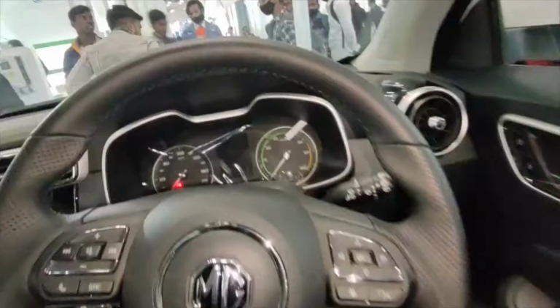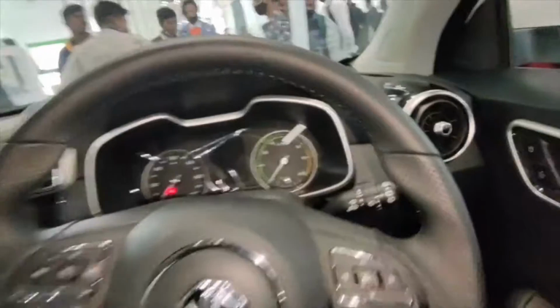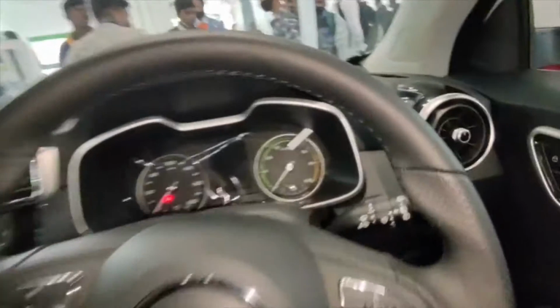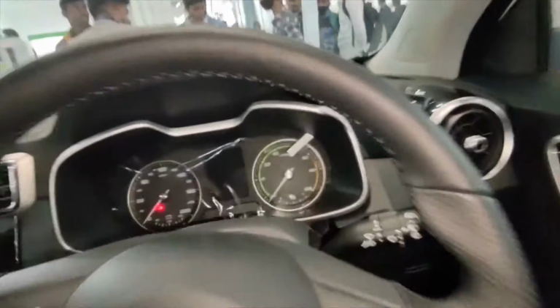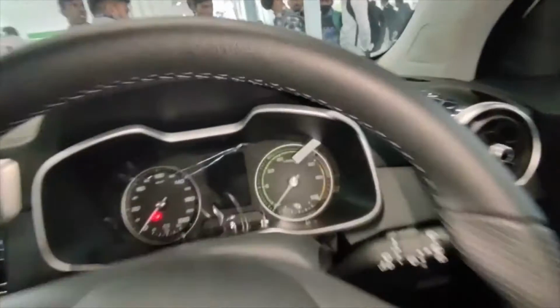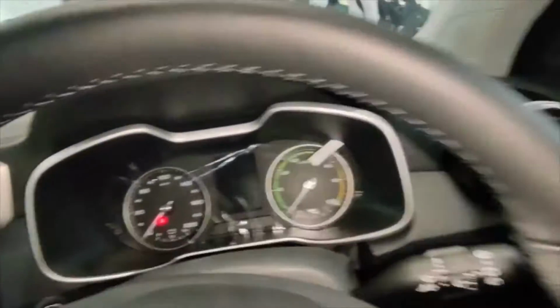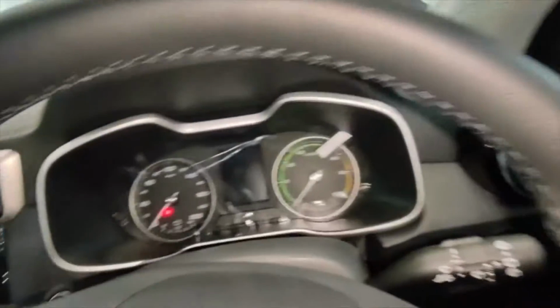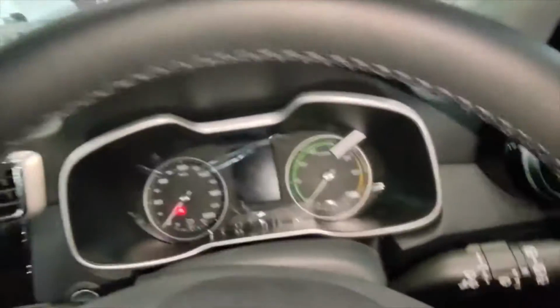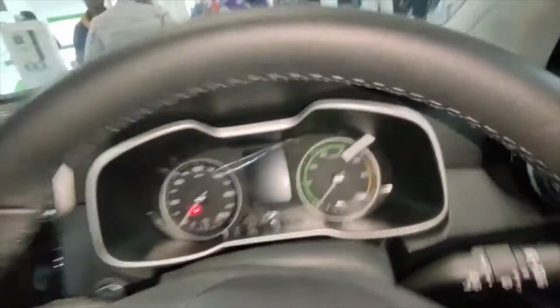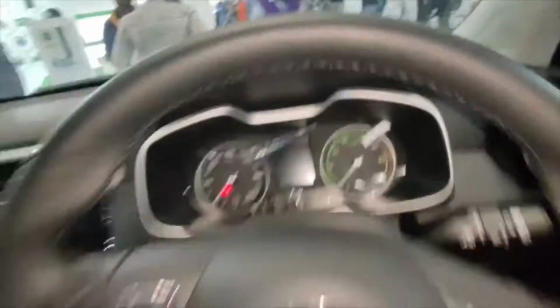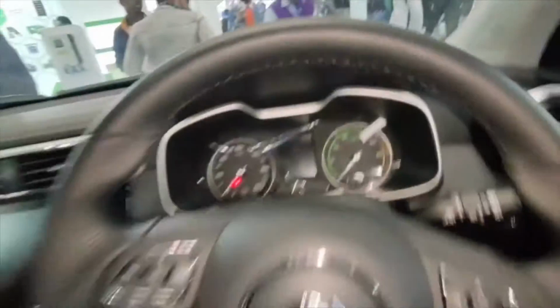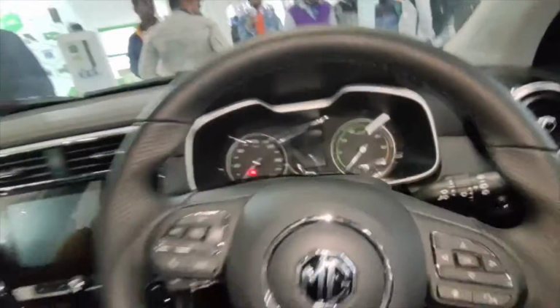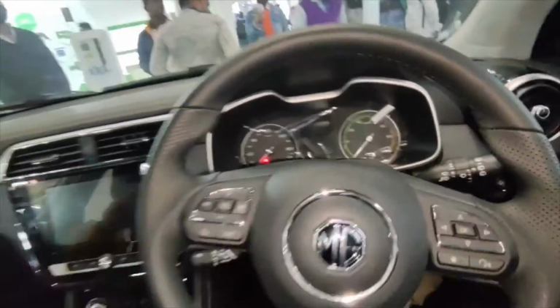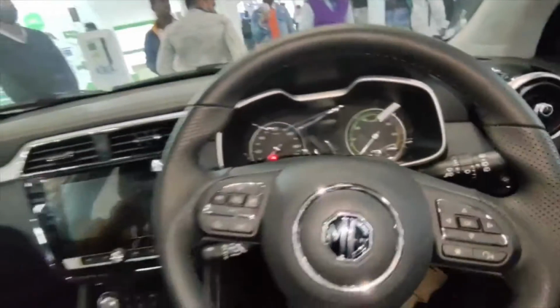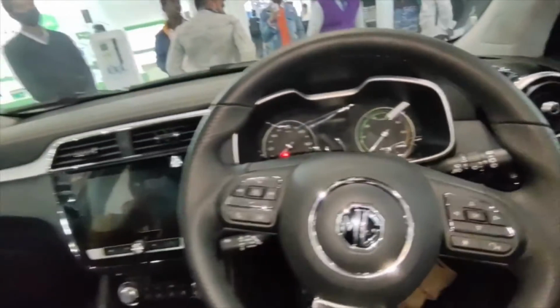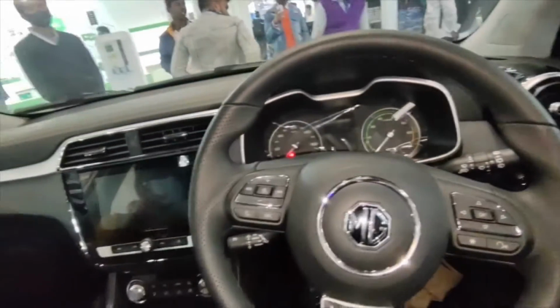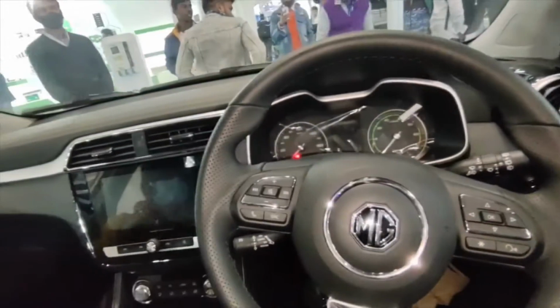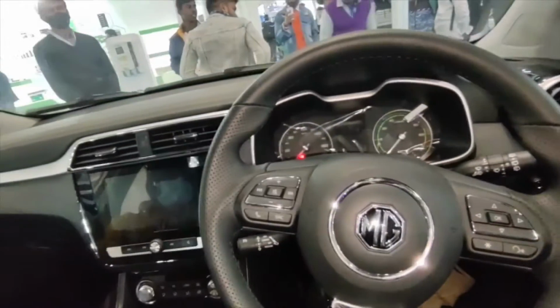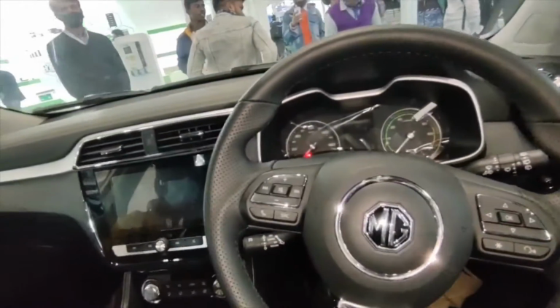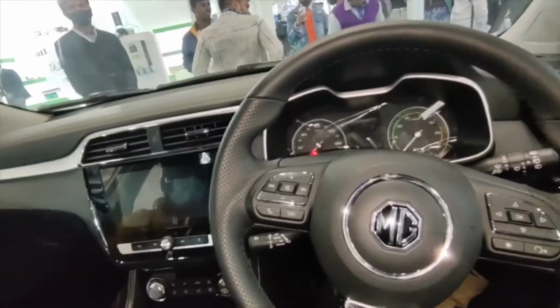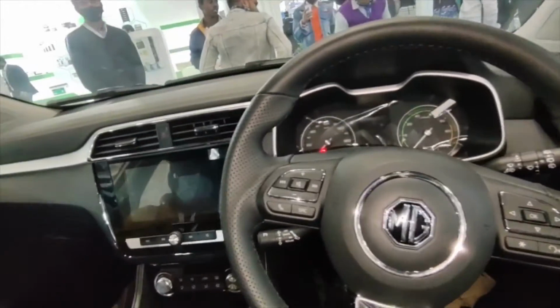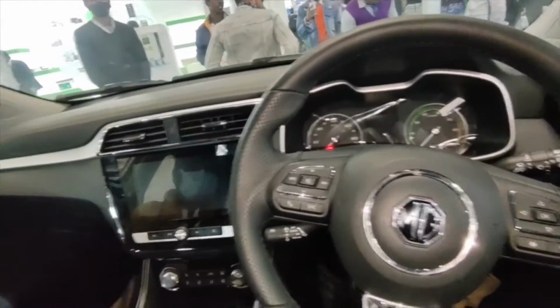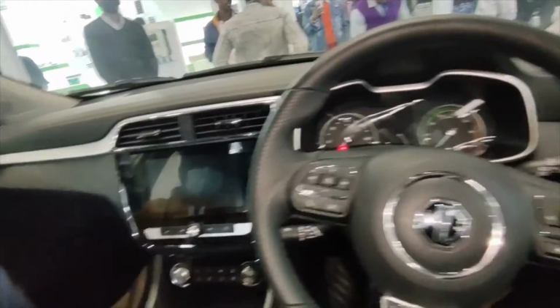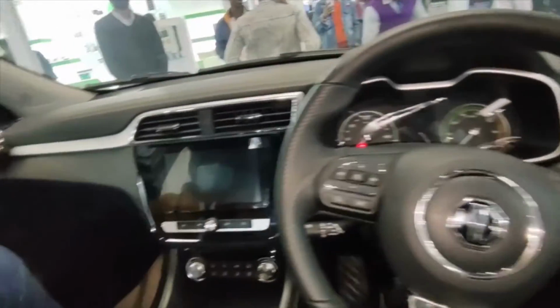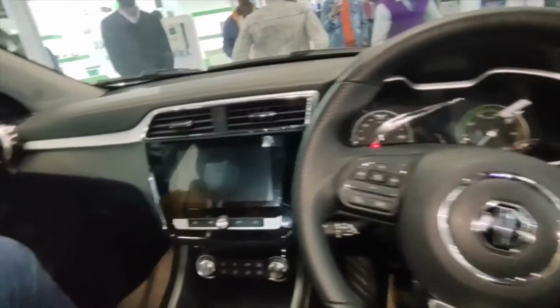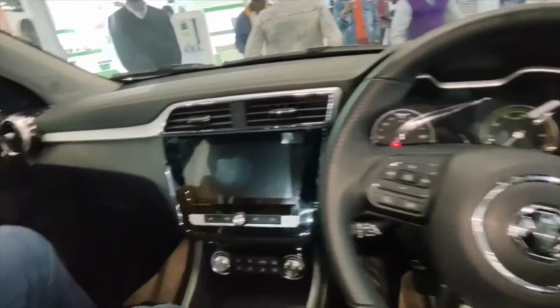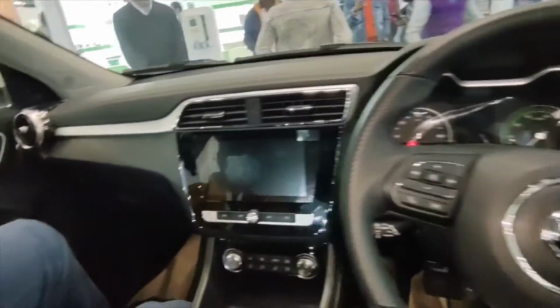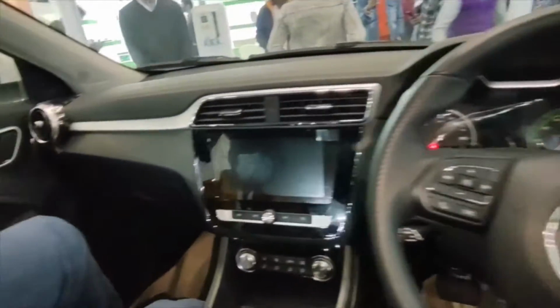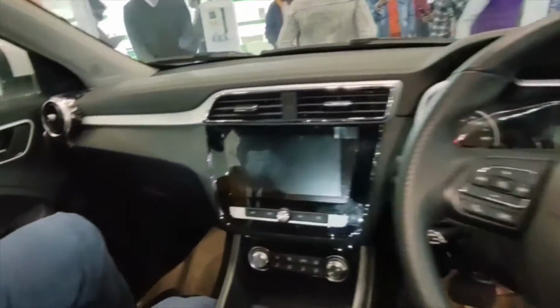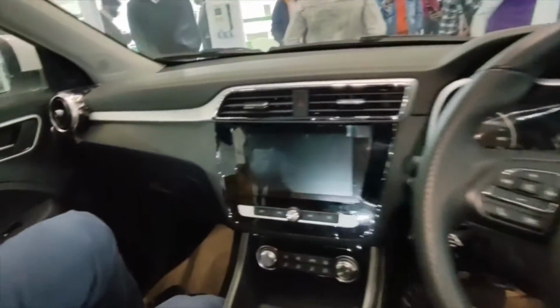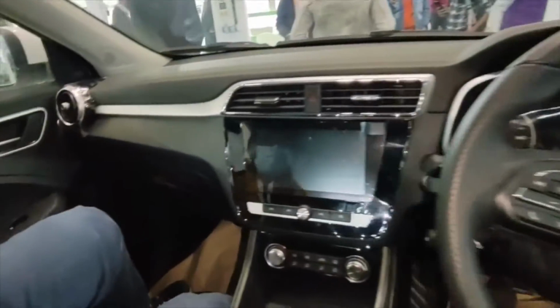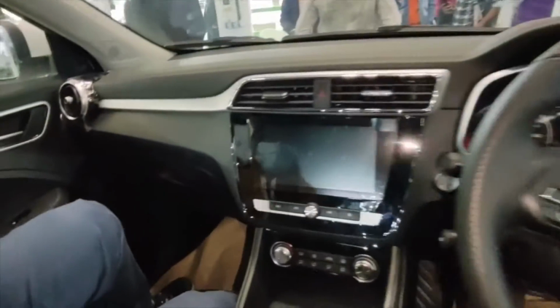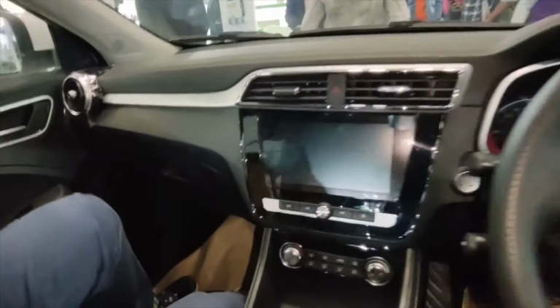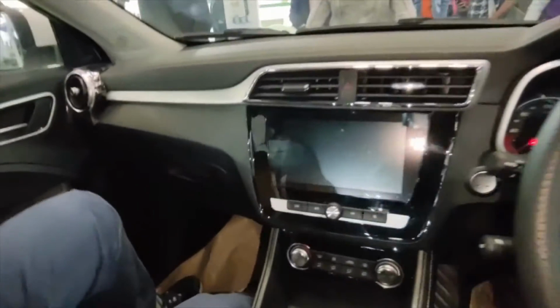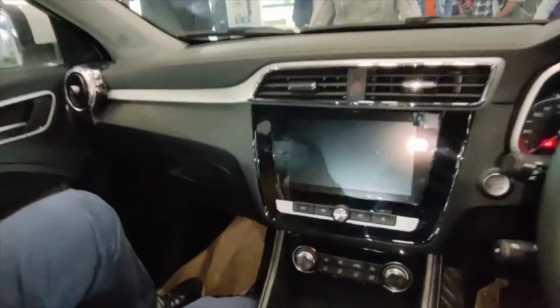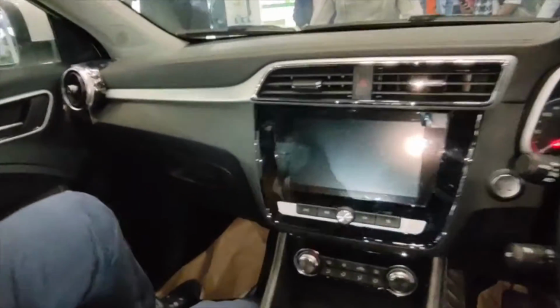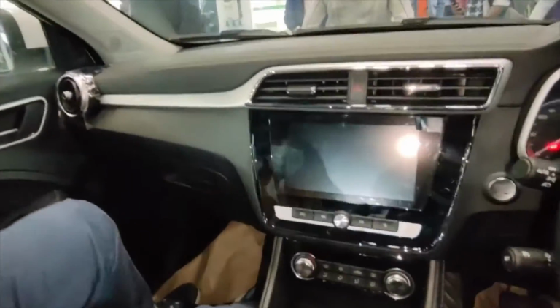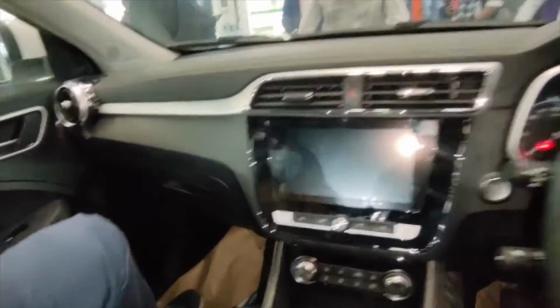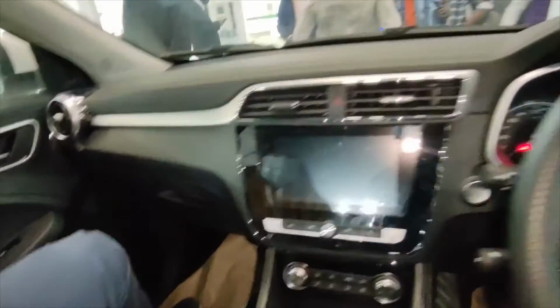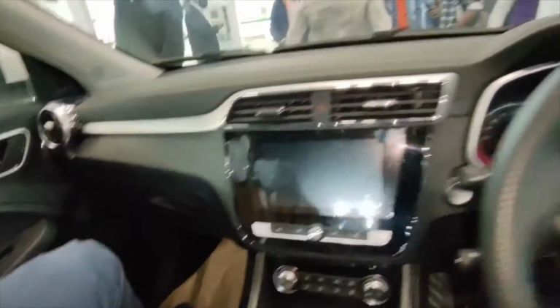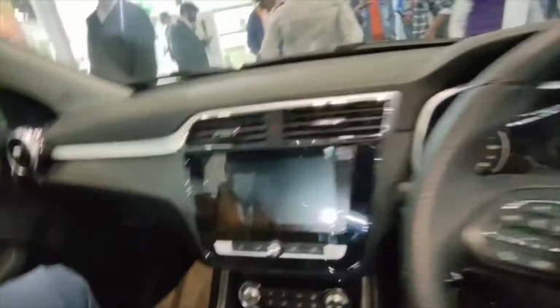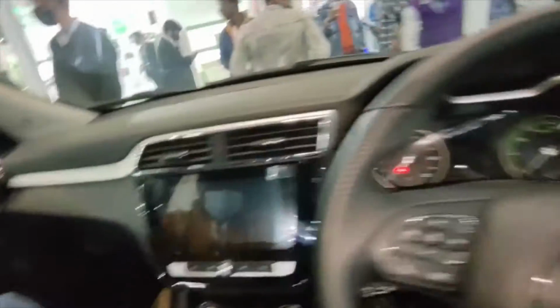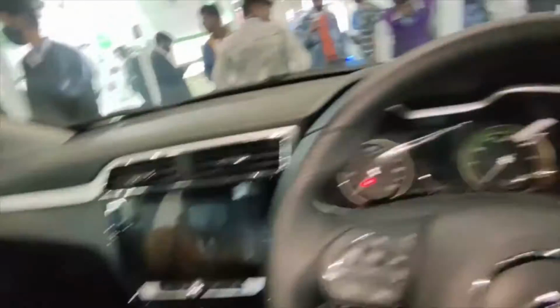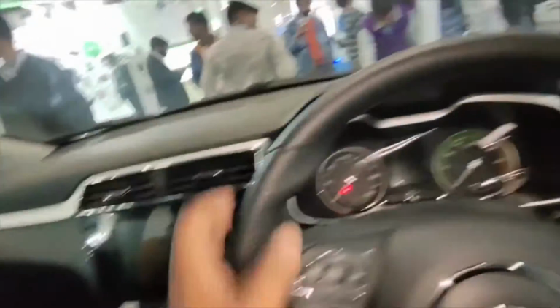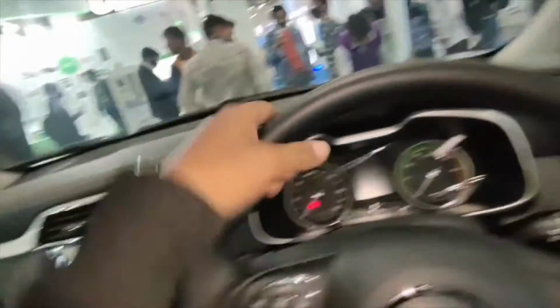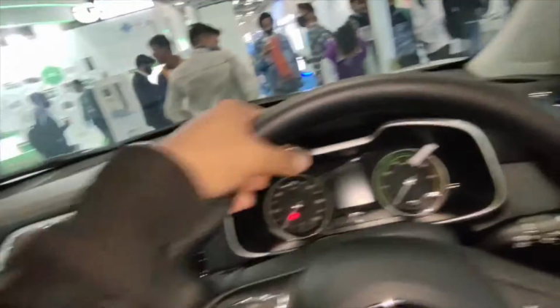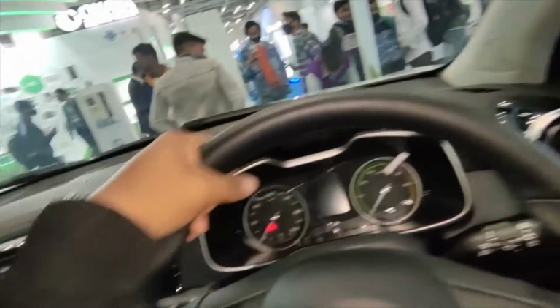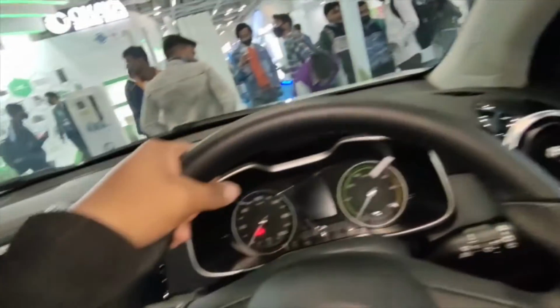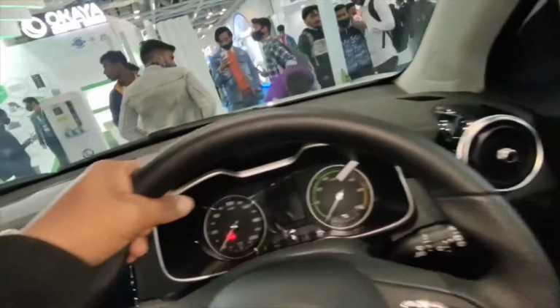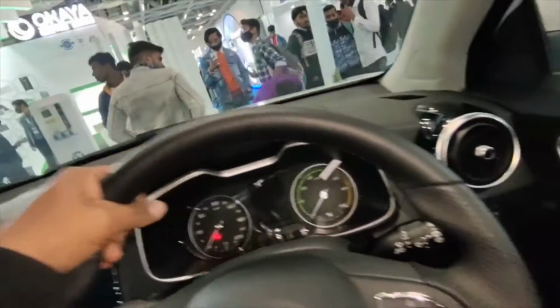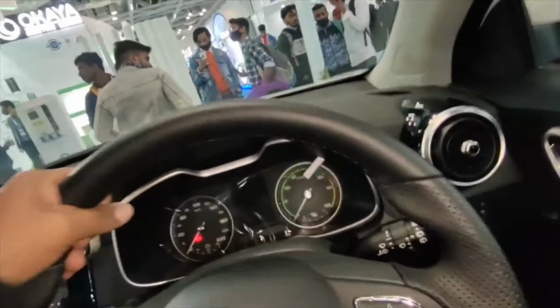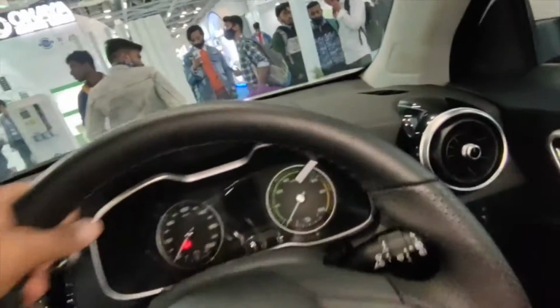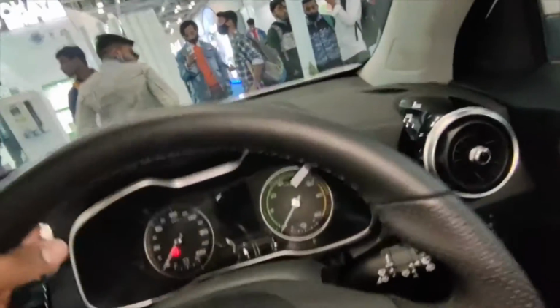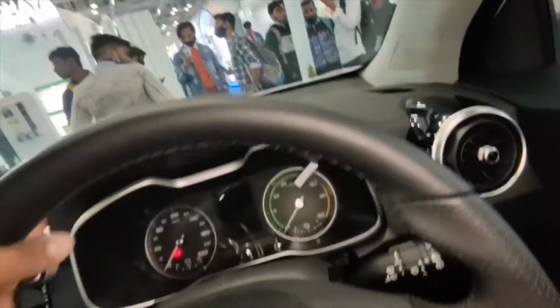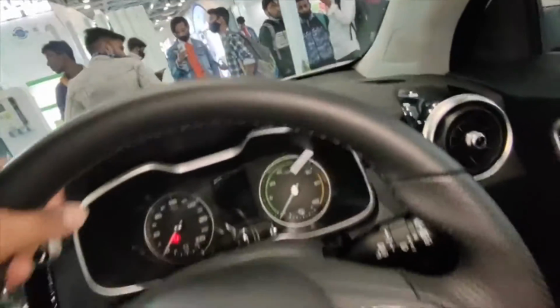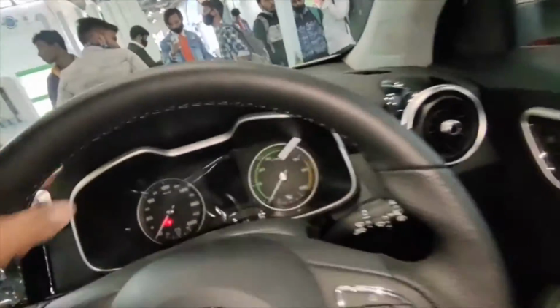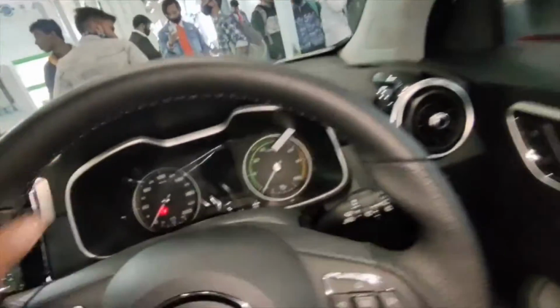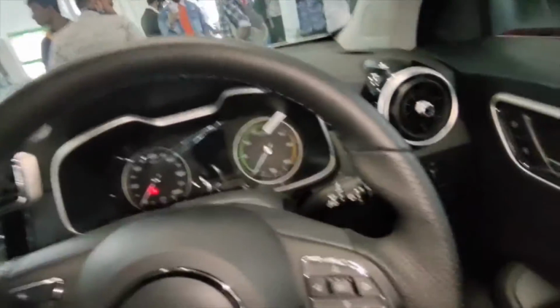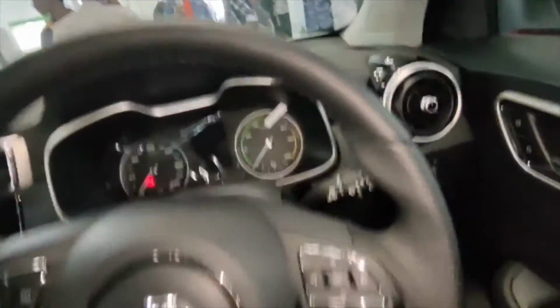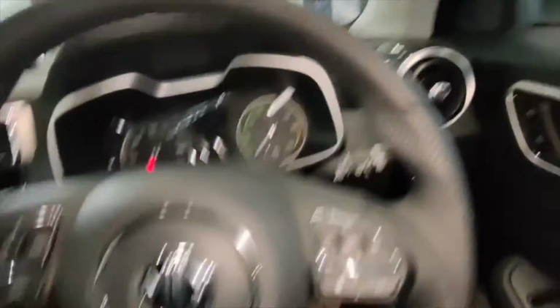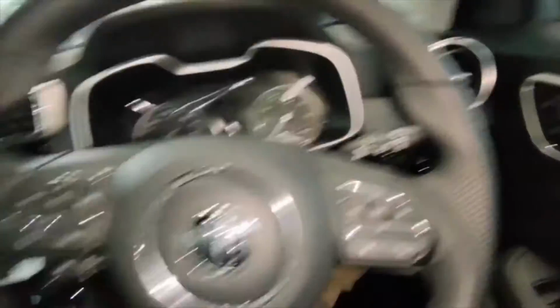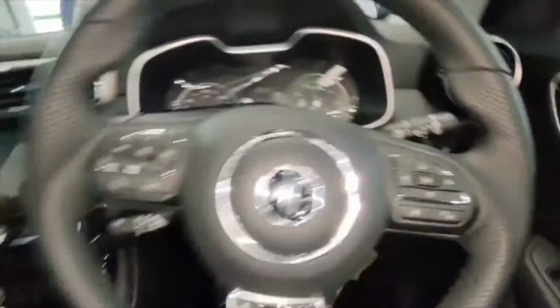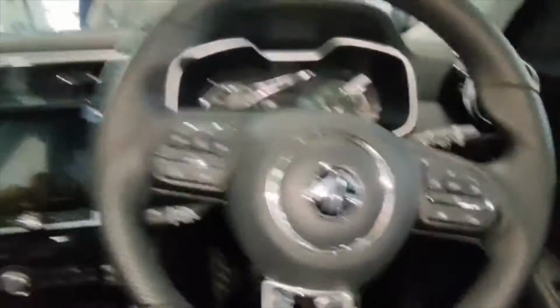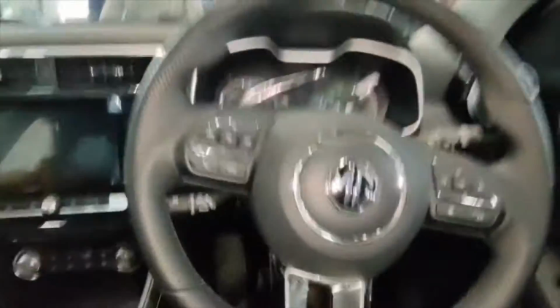So today we have MG's ZCV, which is an electric vehicle. This is big — I mean, no words for this.